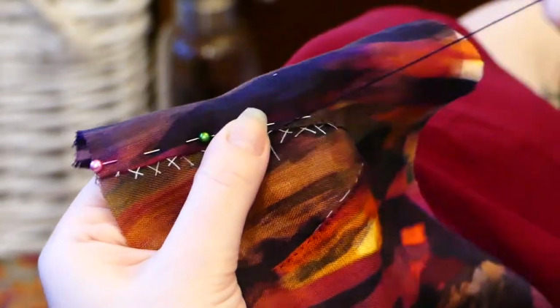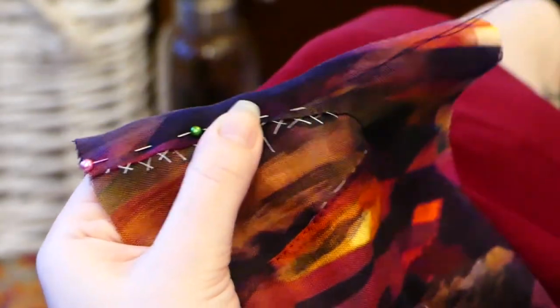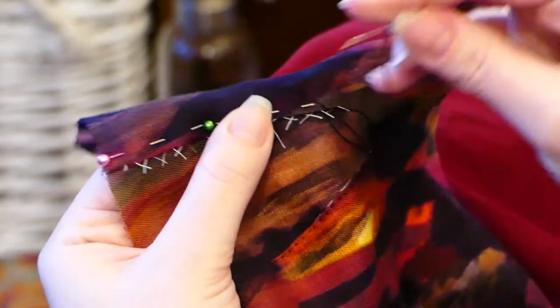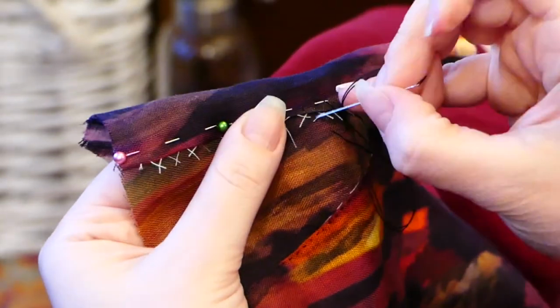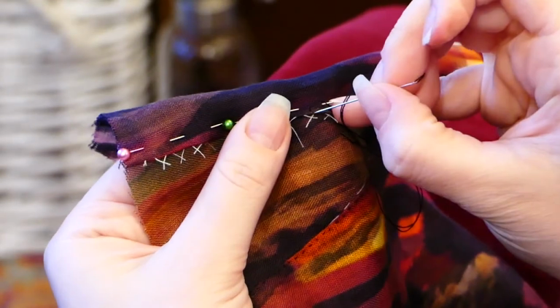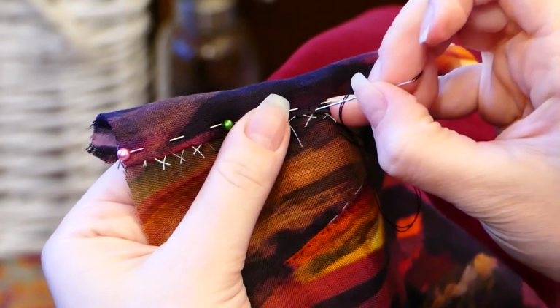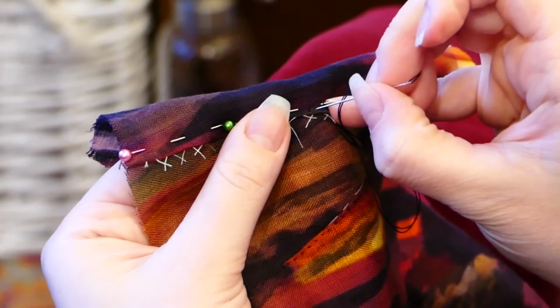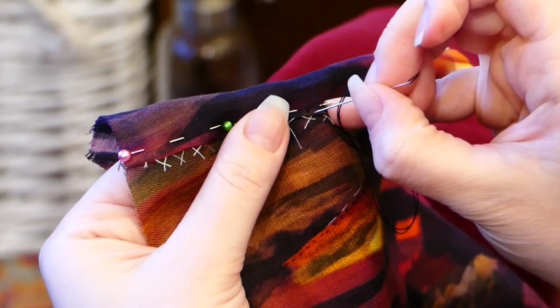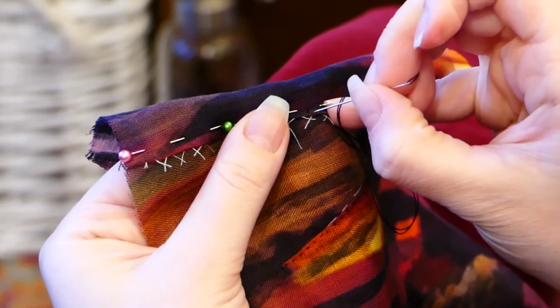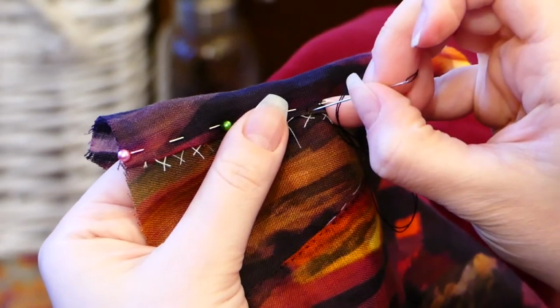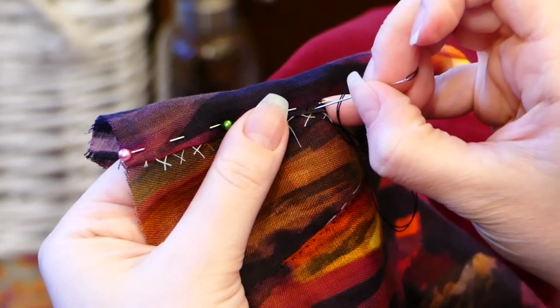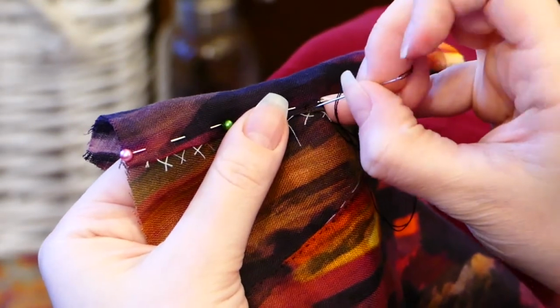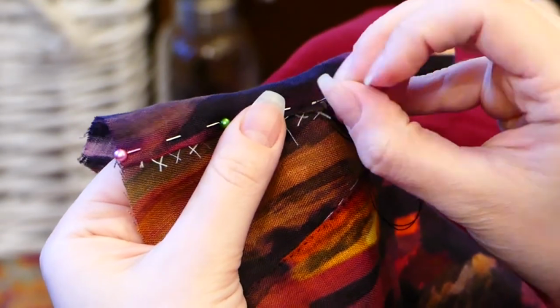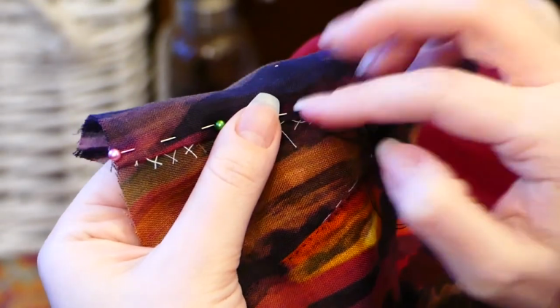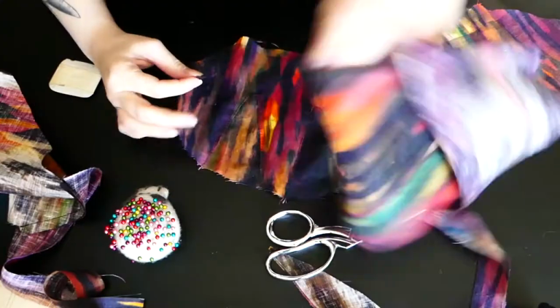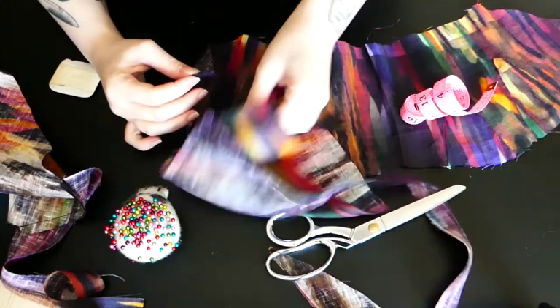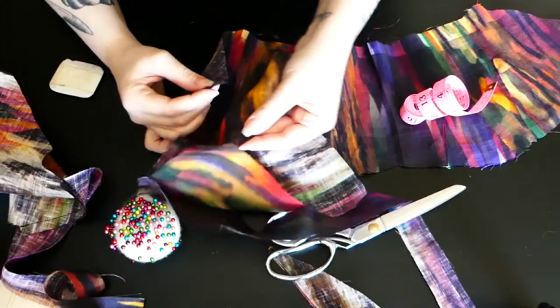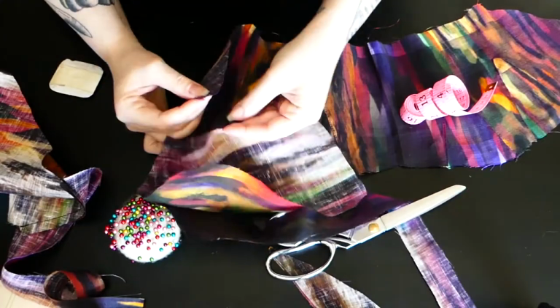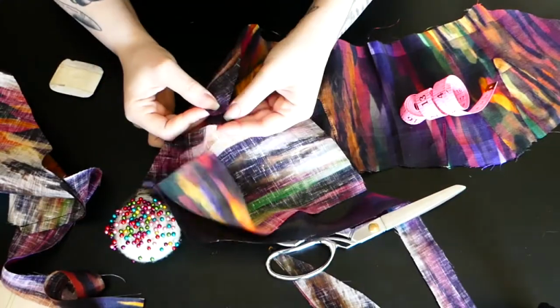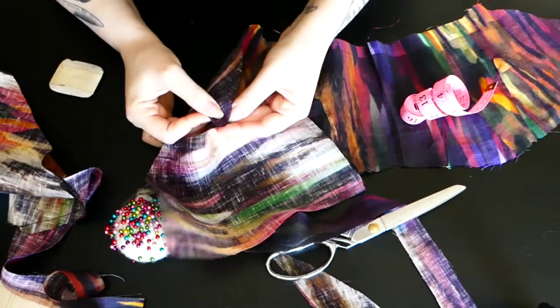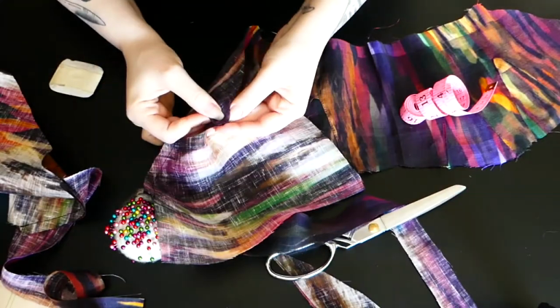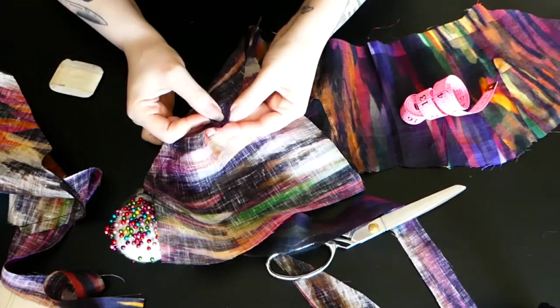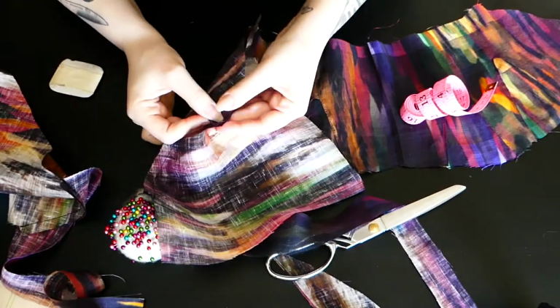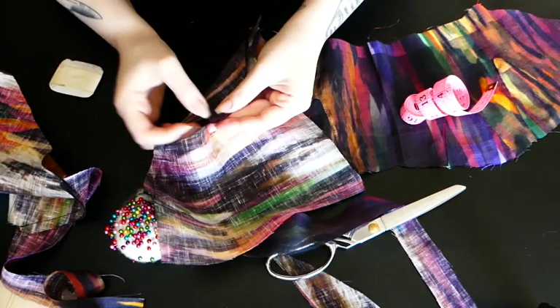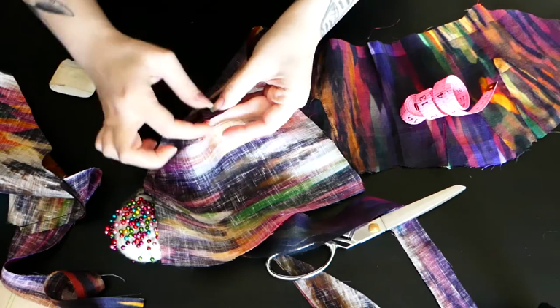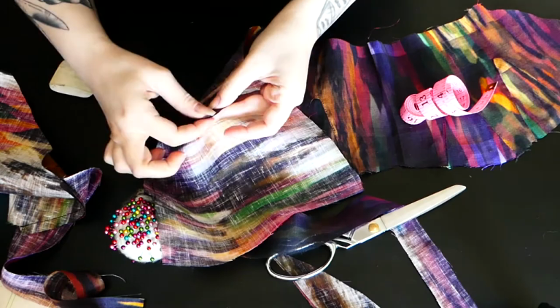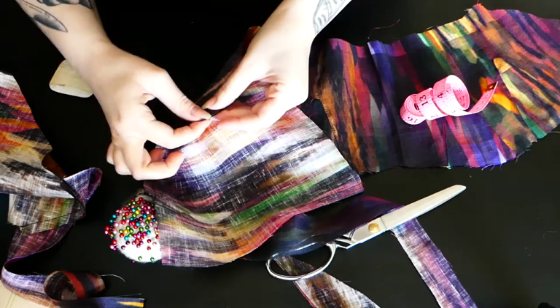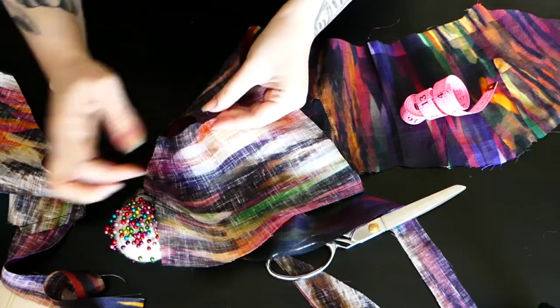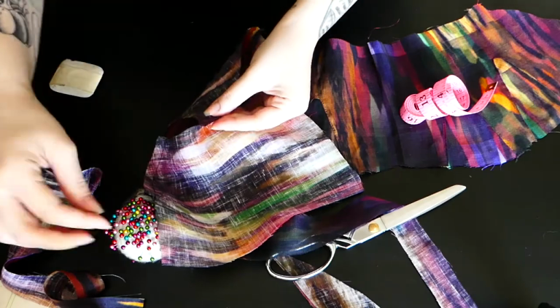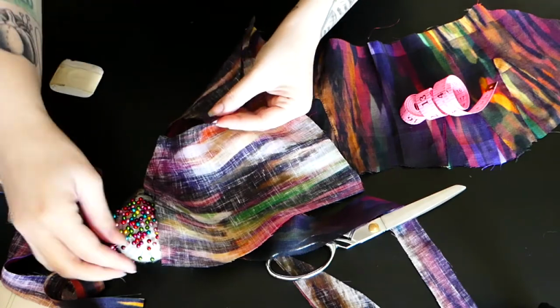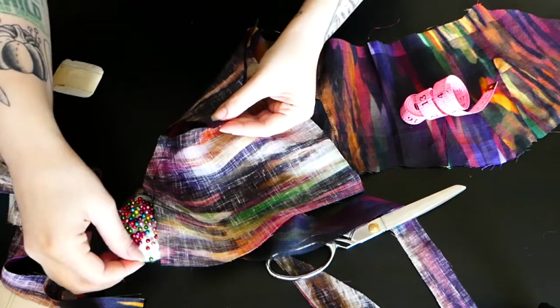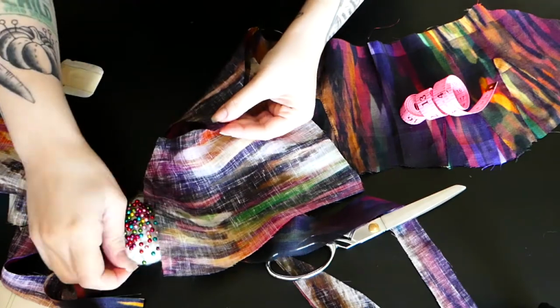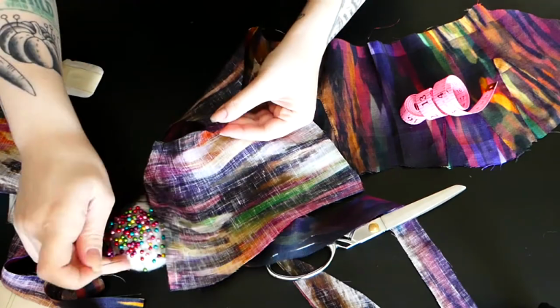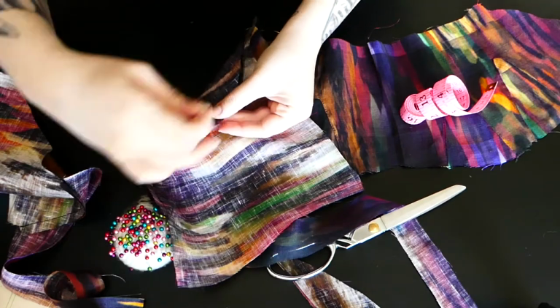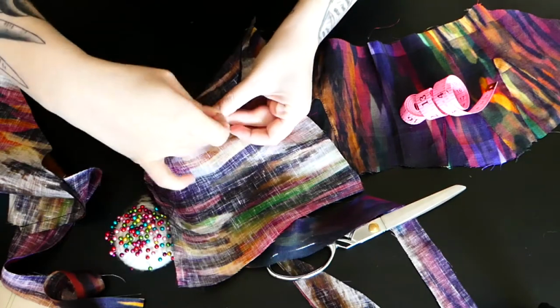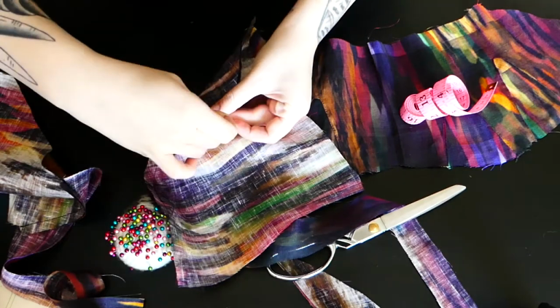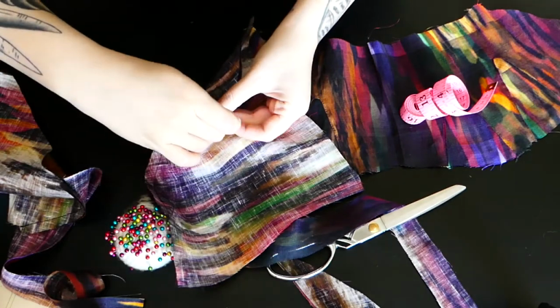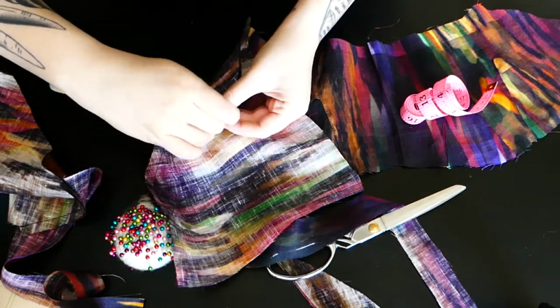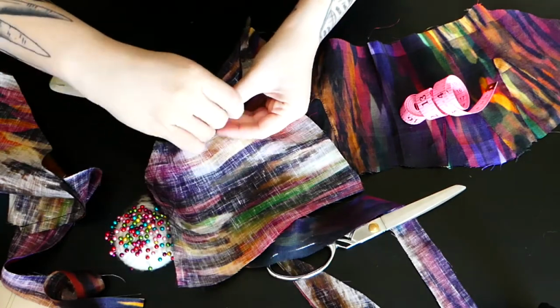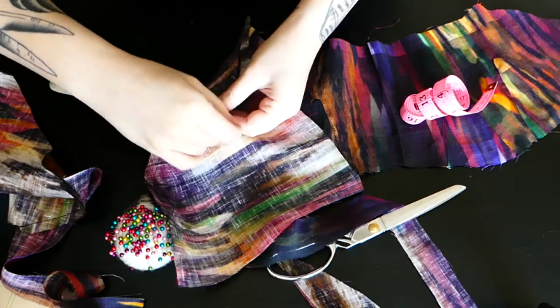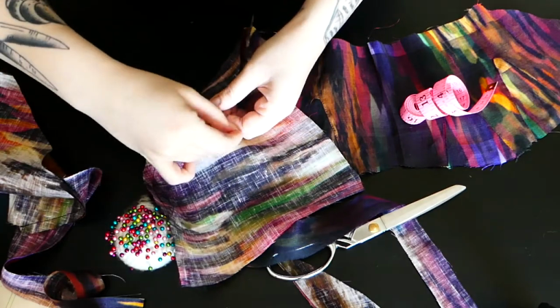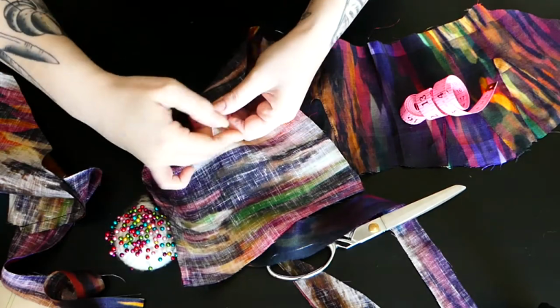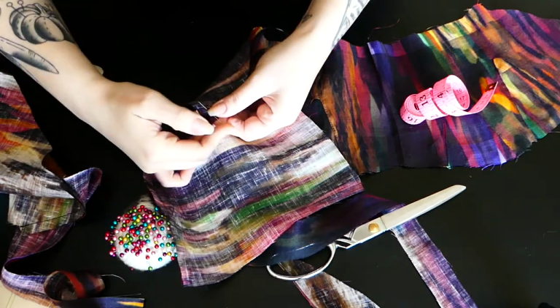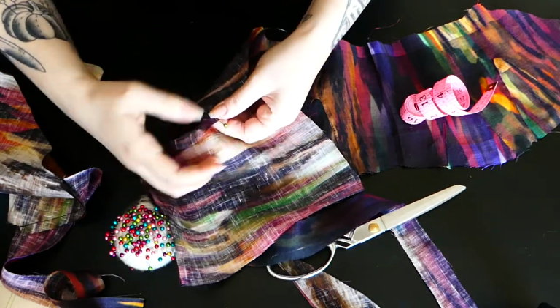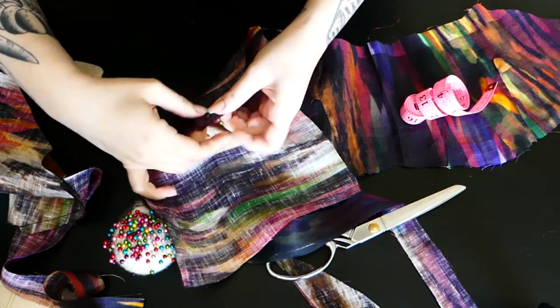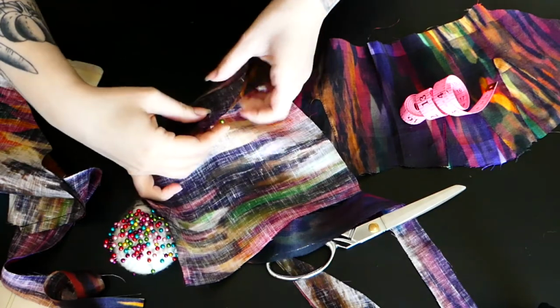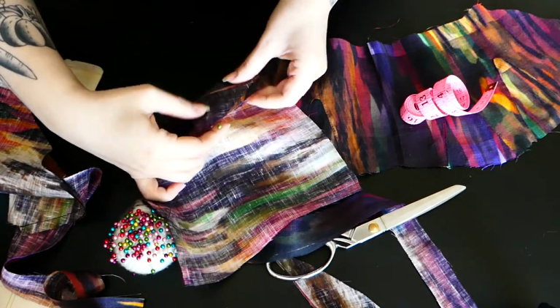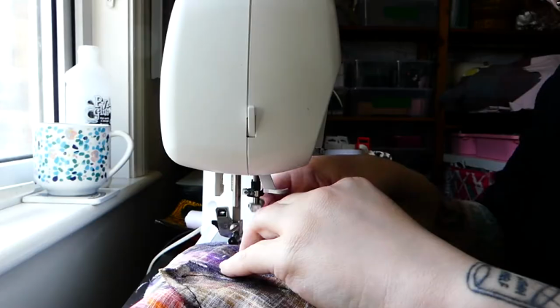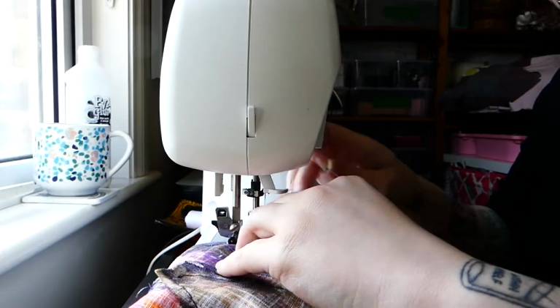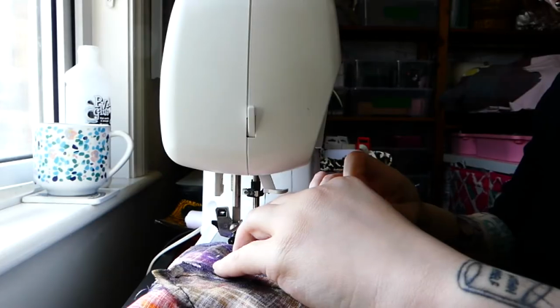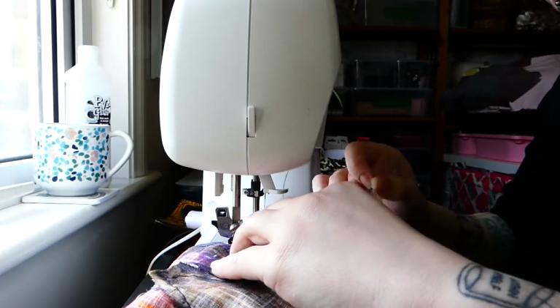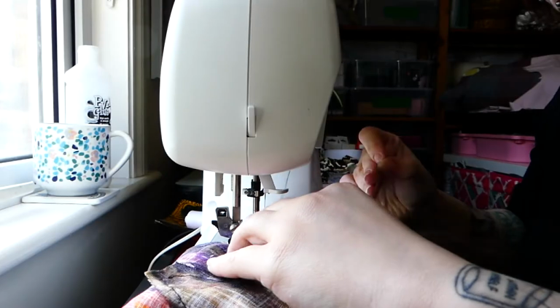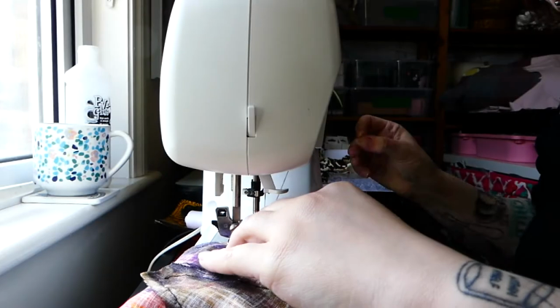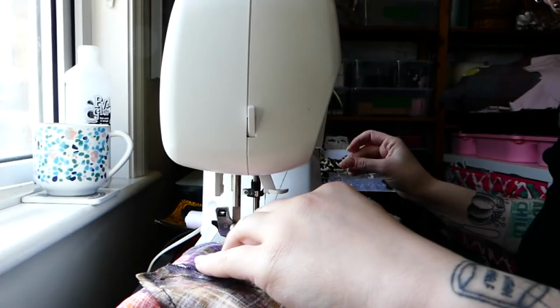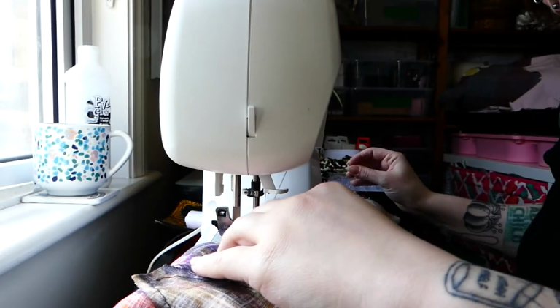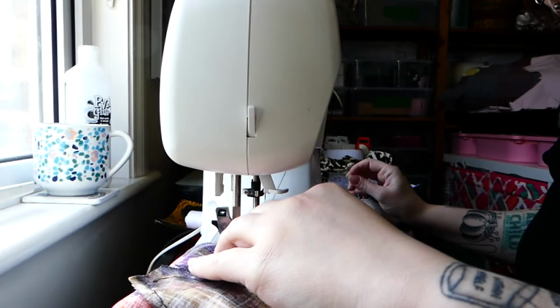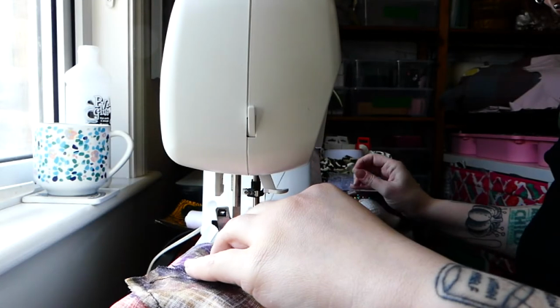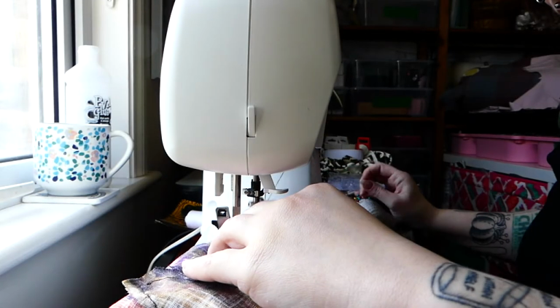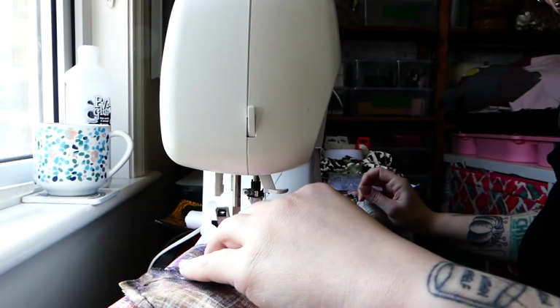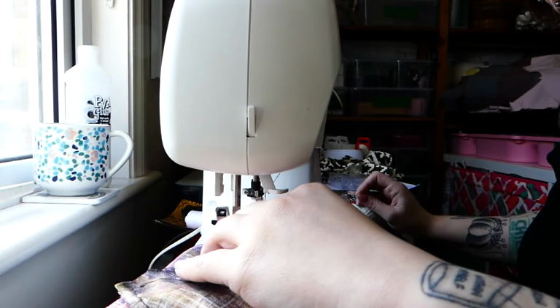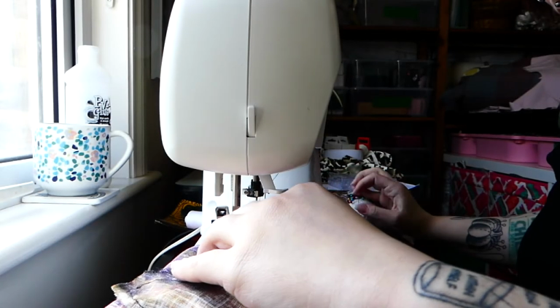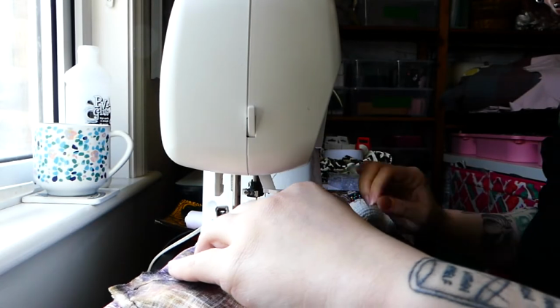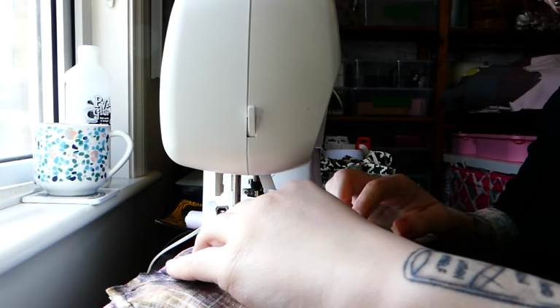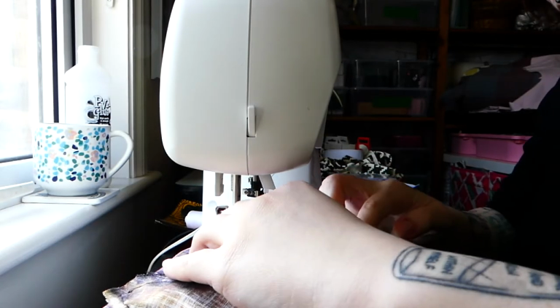After all the gussets were inserted I pinned my back pieces — which I'd already attached straps to — onto the front piece and sewed both side seams.